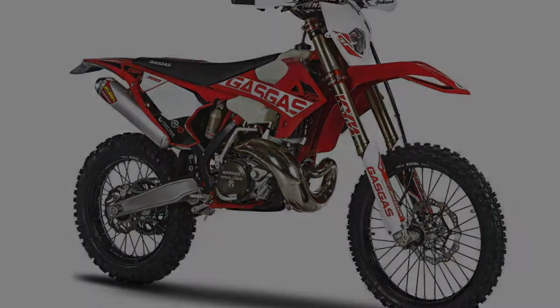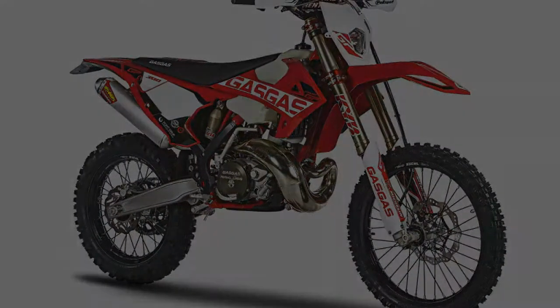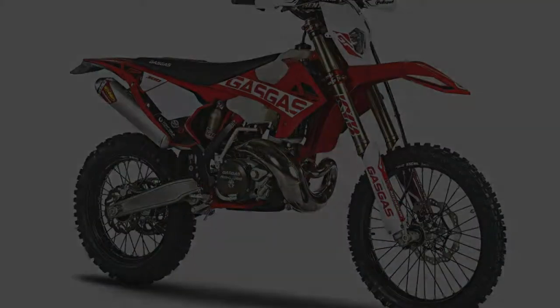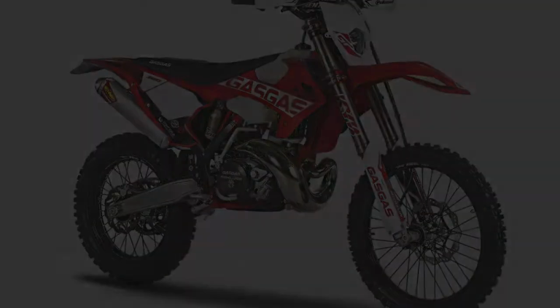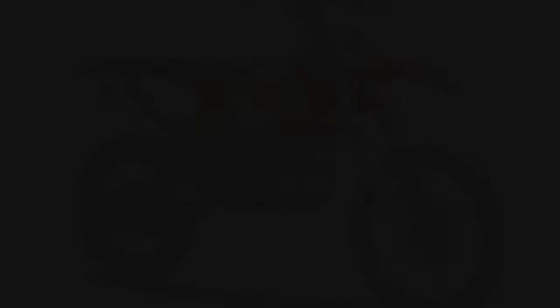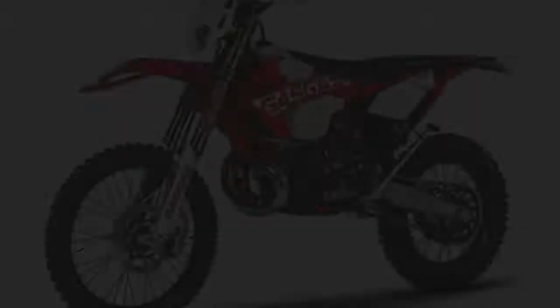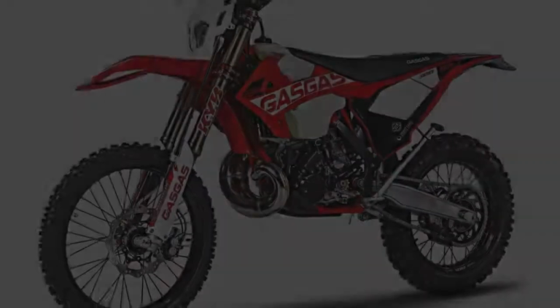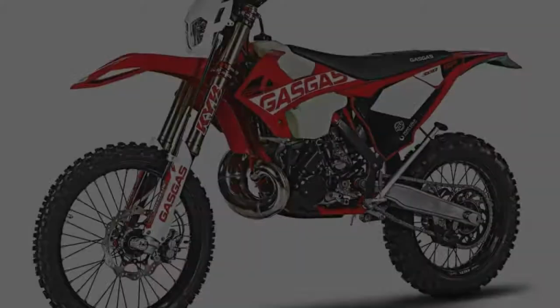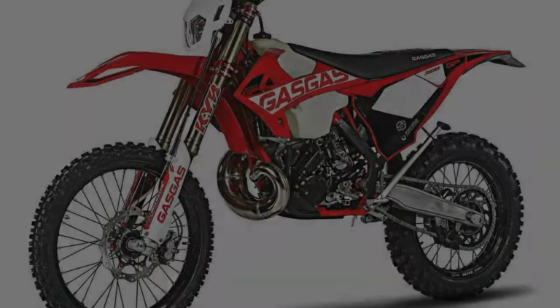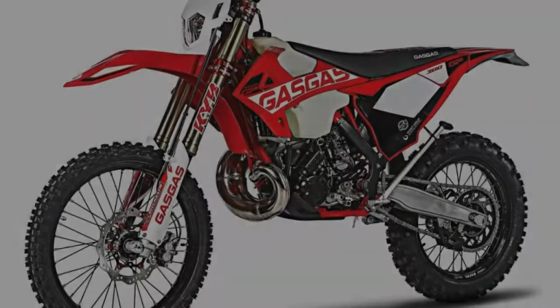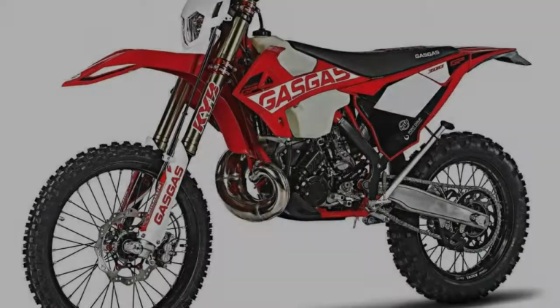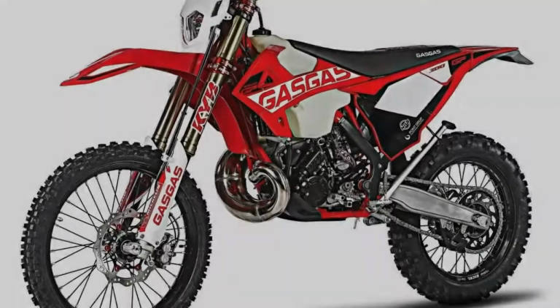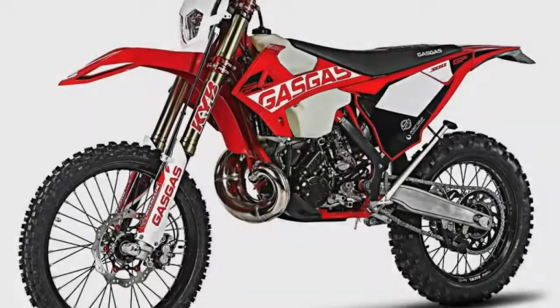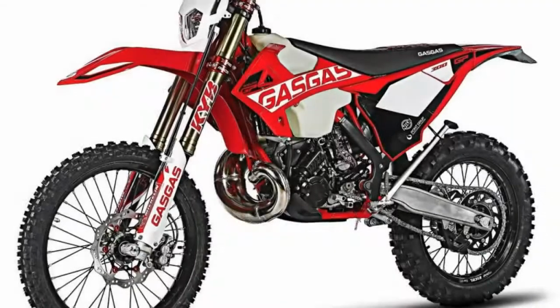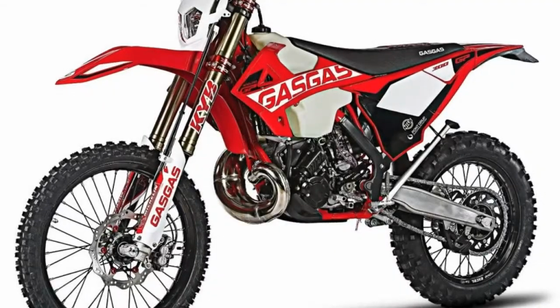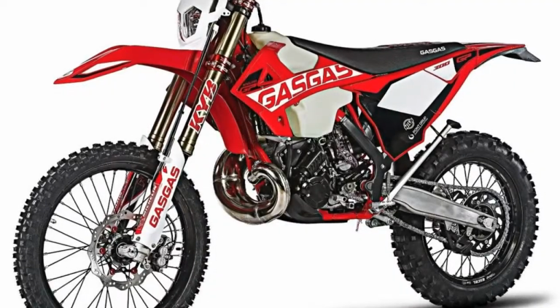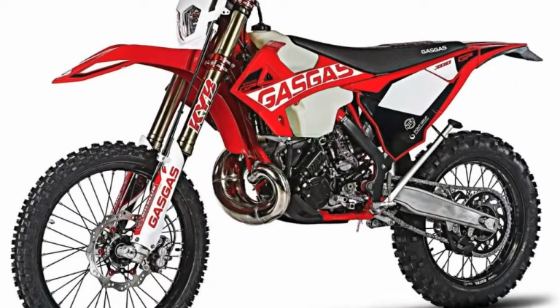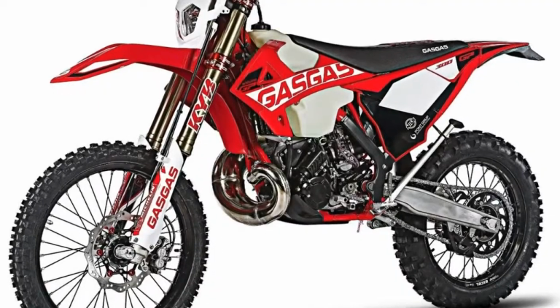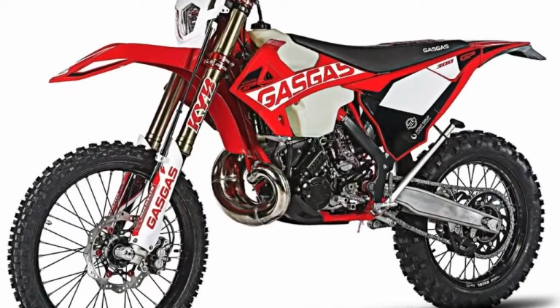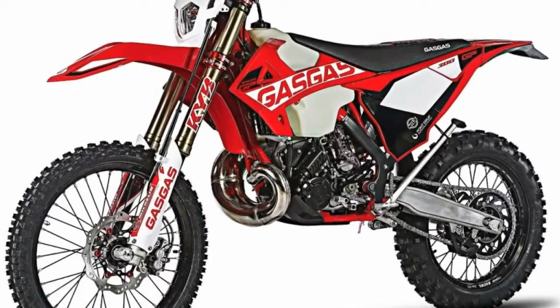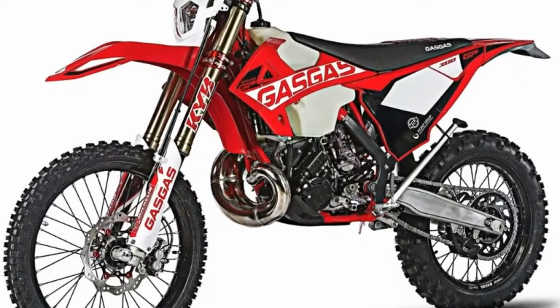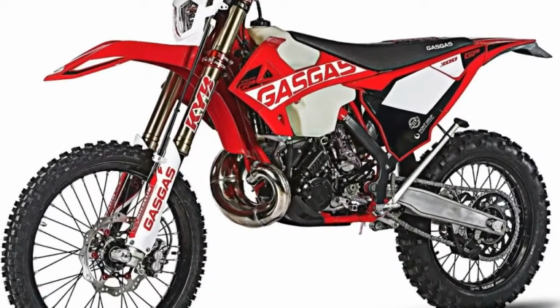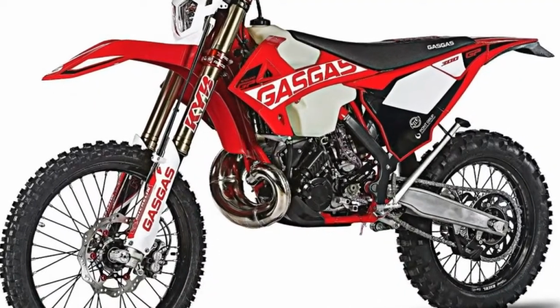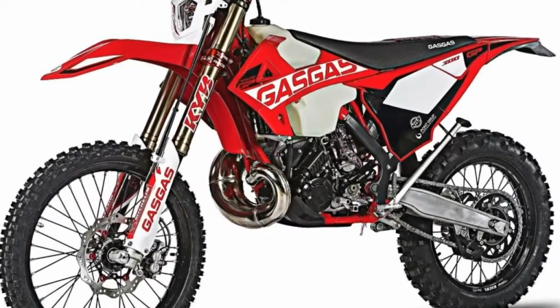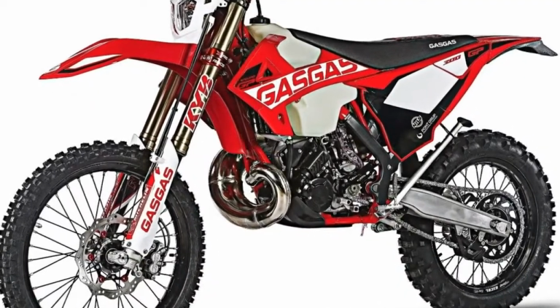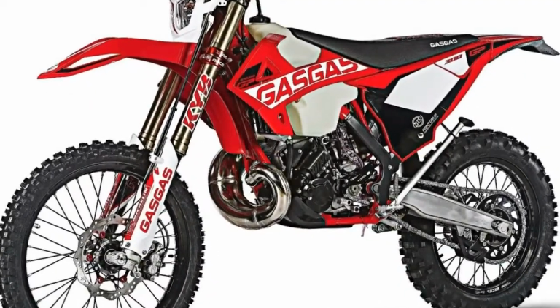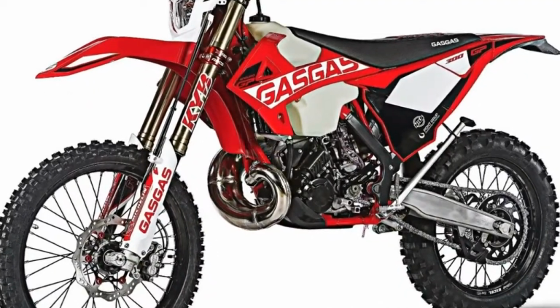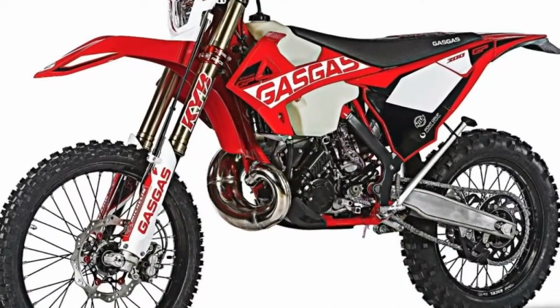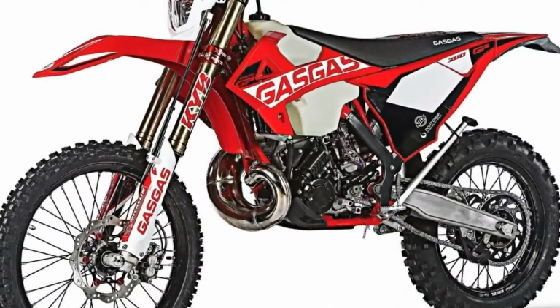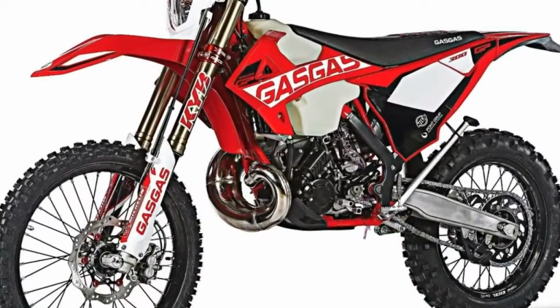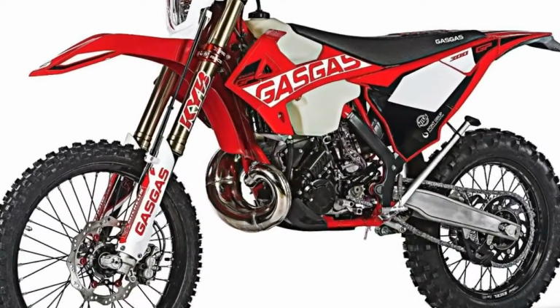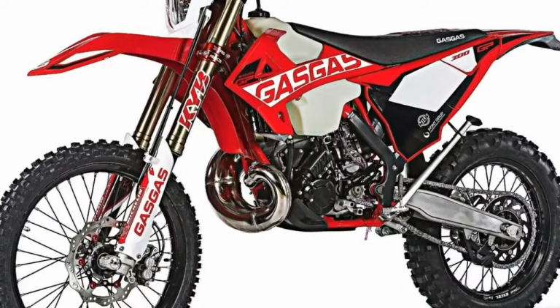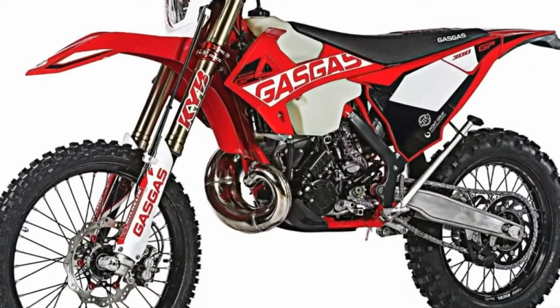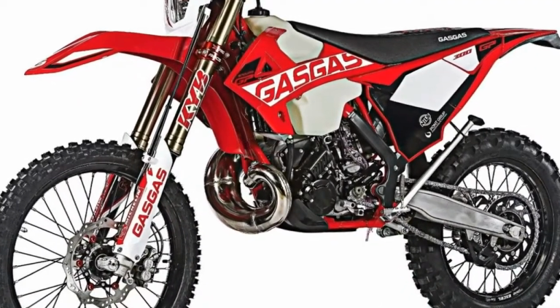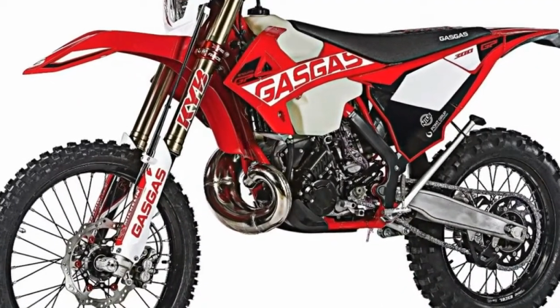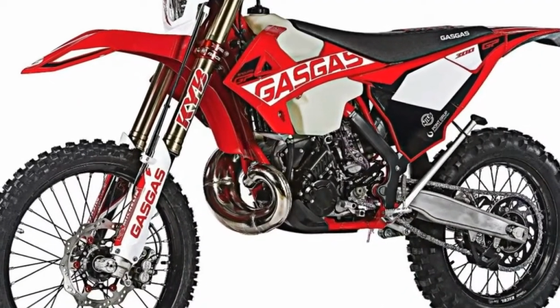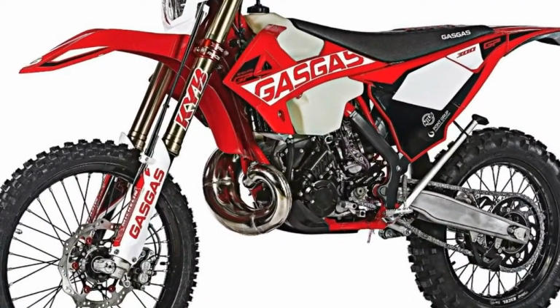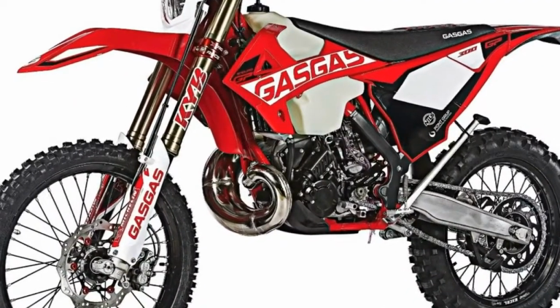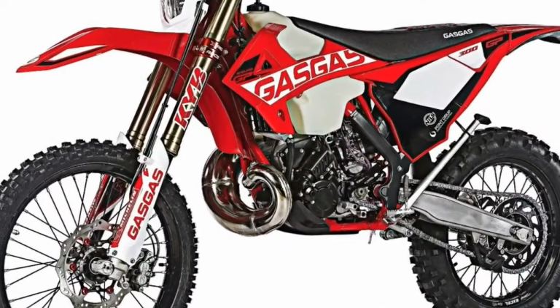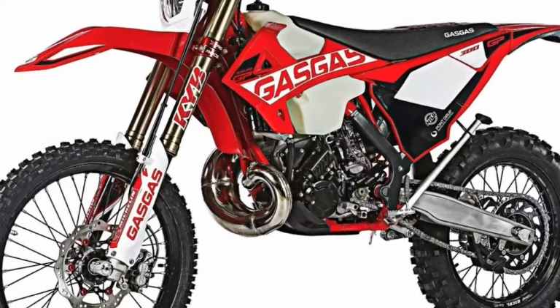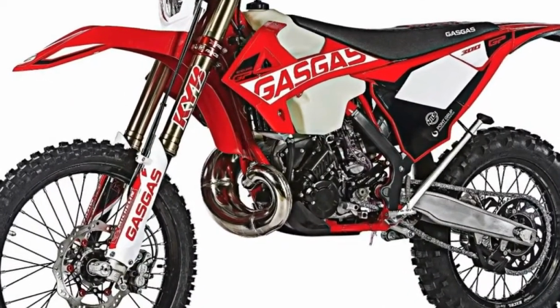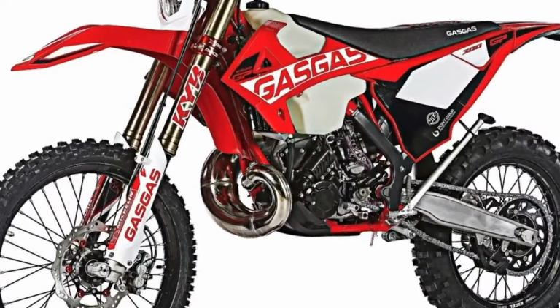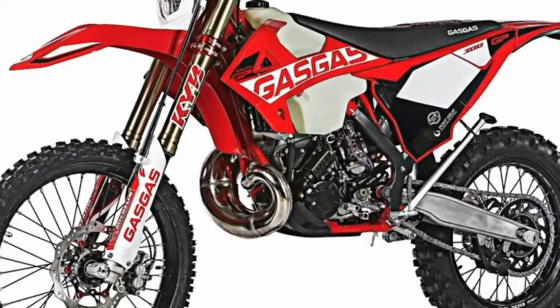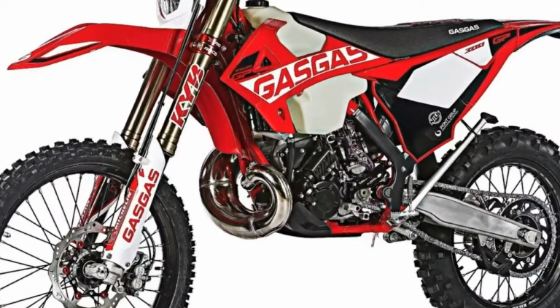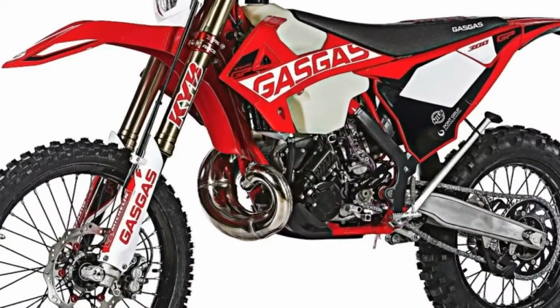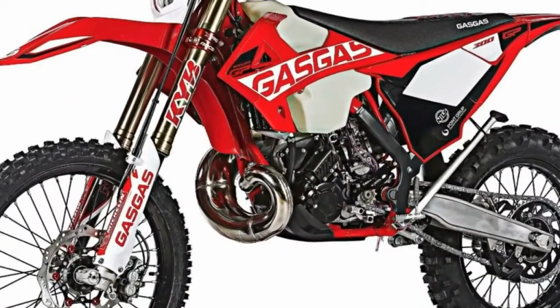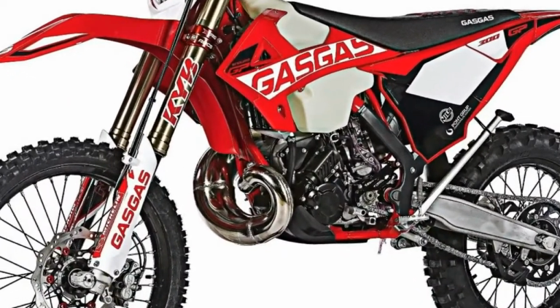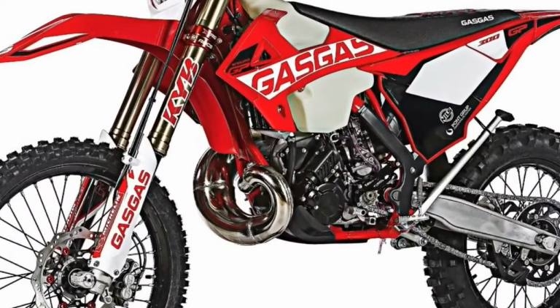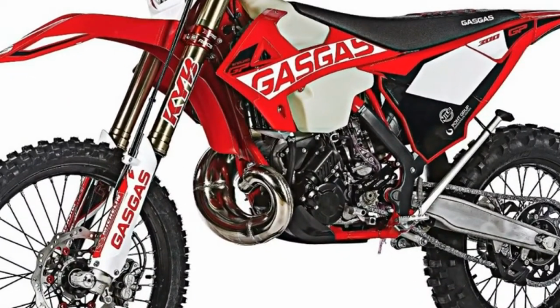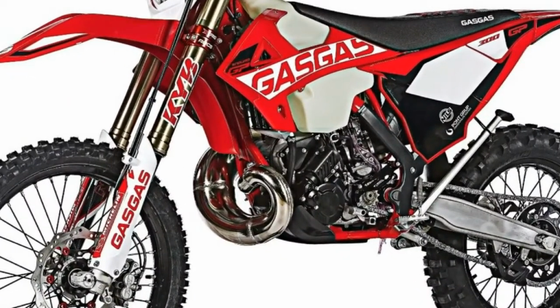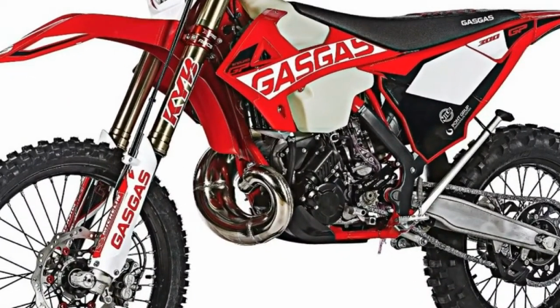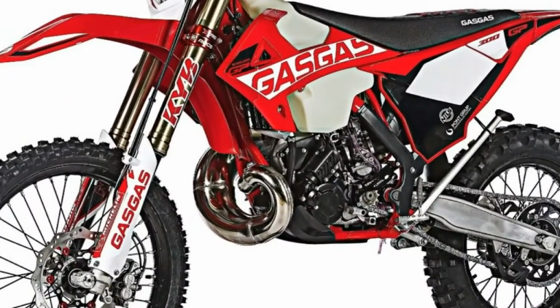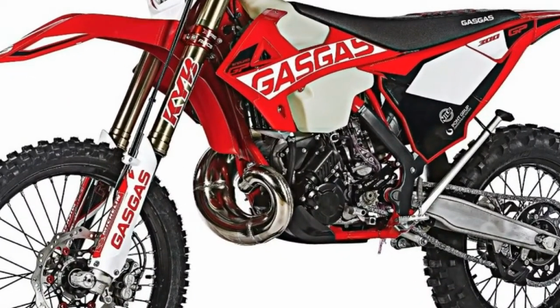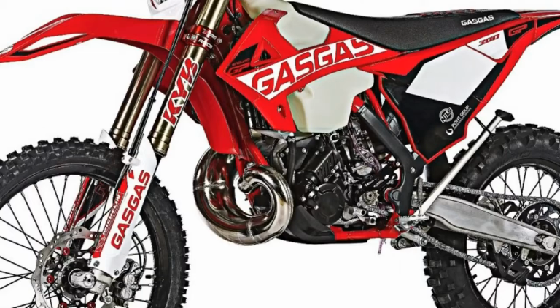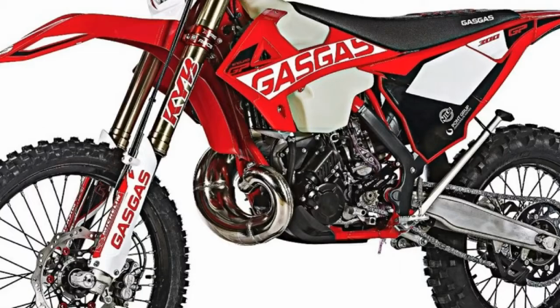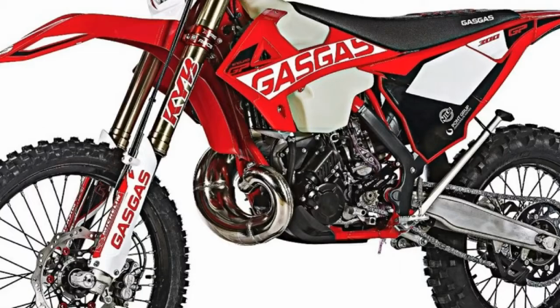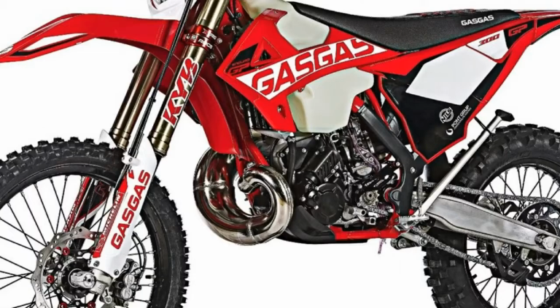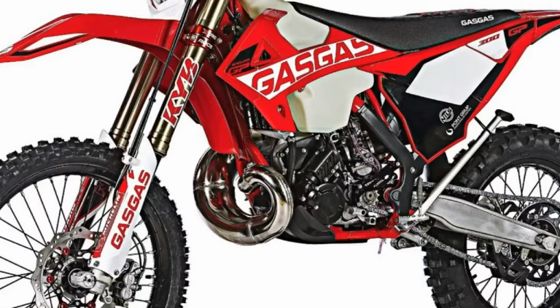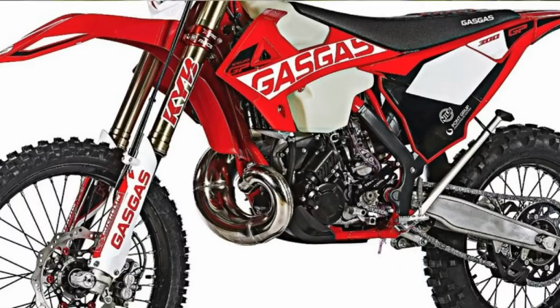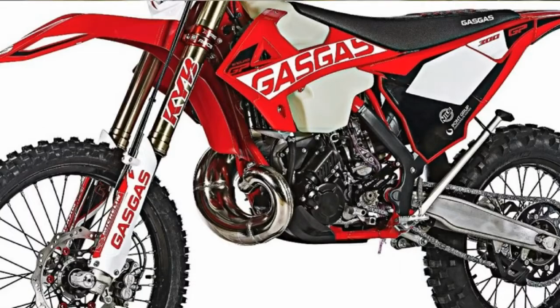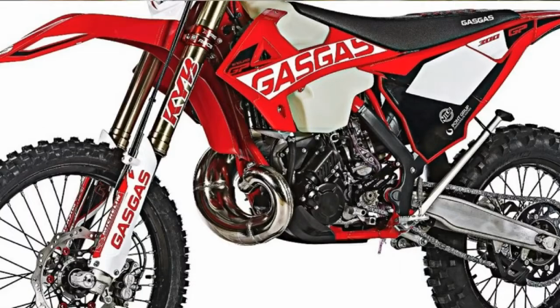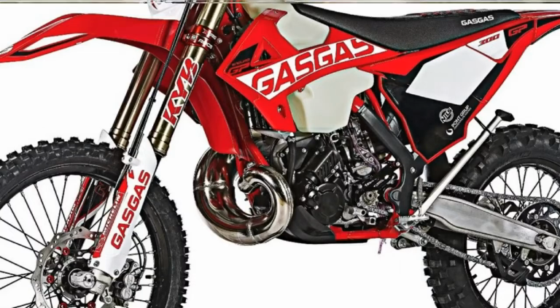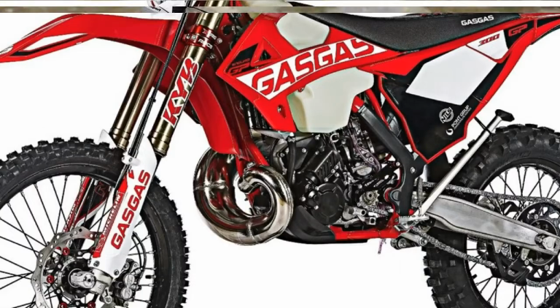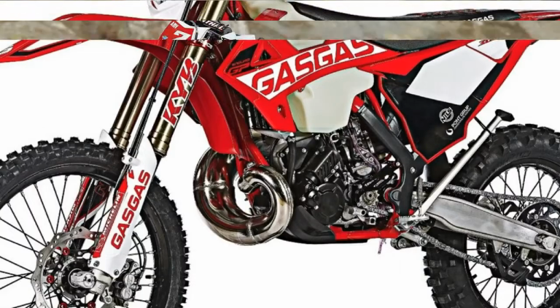Germany's Strig makes the red anodized triple clamps. They're lighter and more rigid than the standard triple clamps, plus they're red.